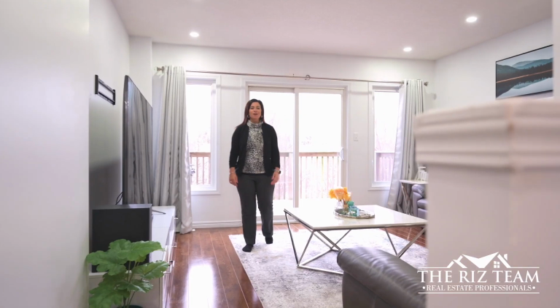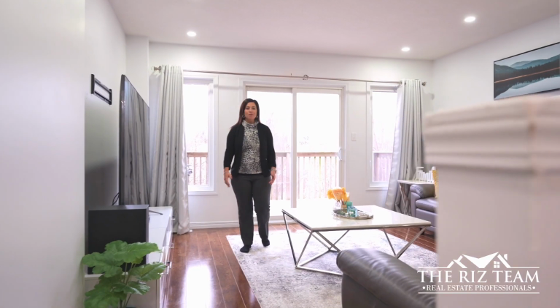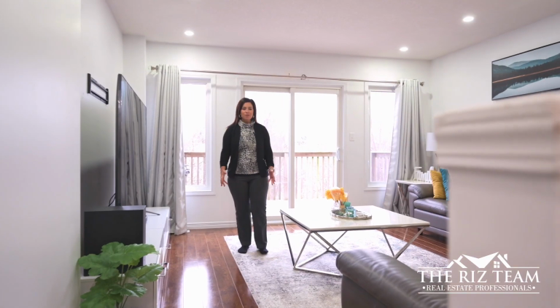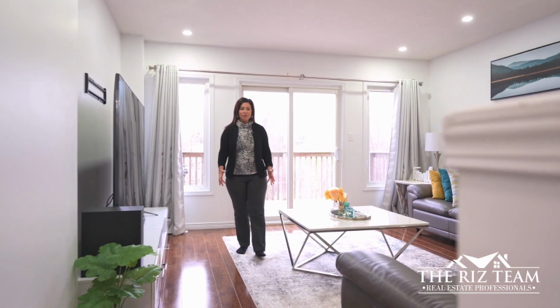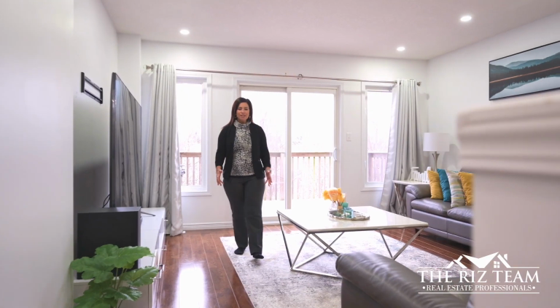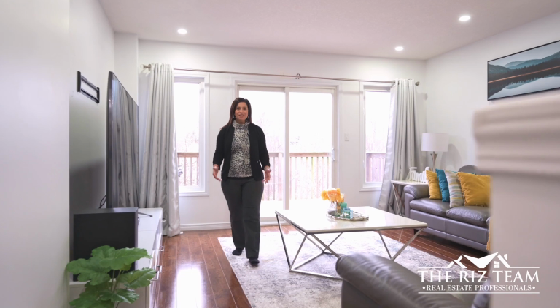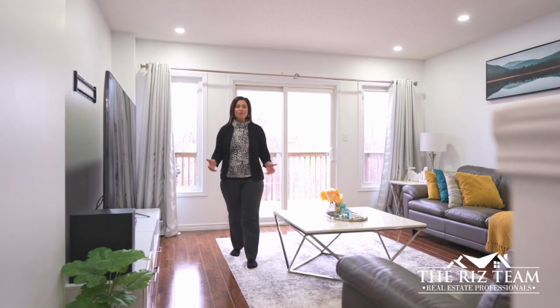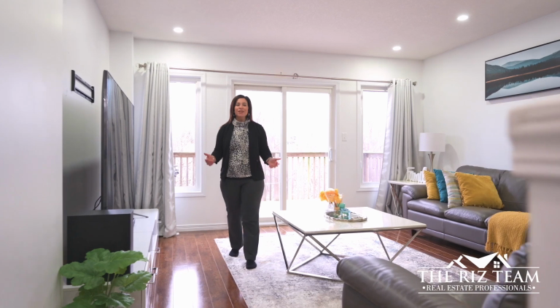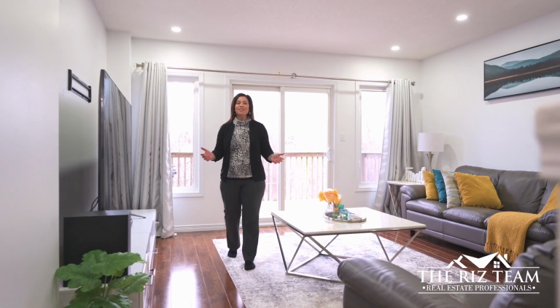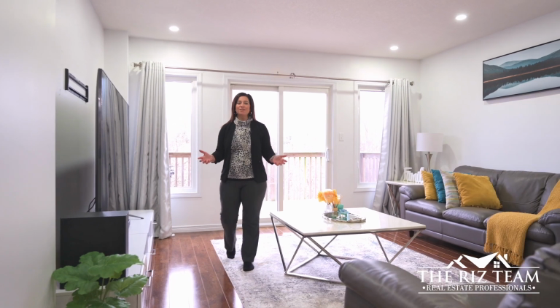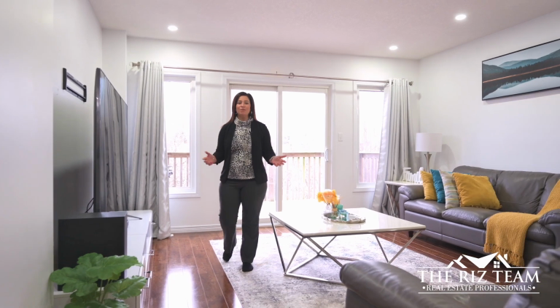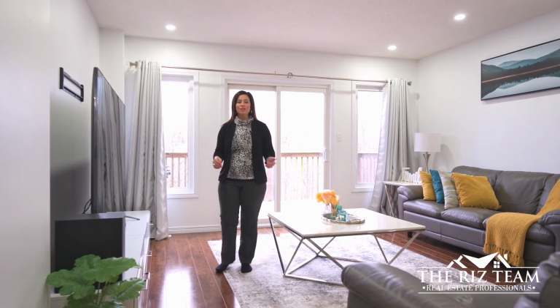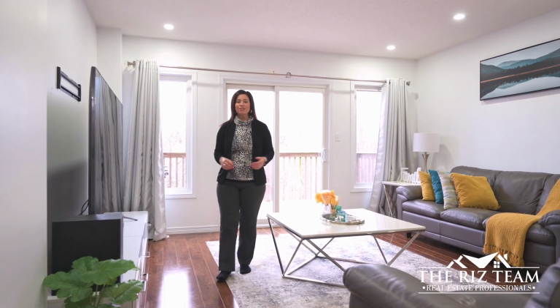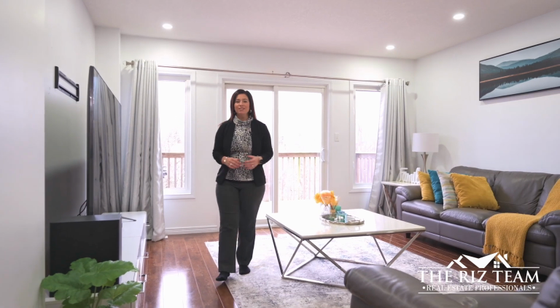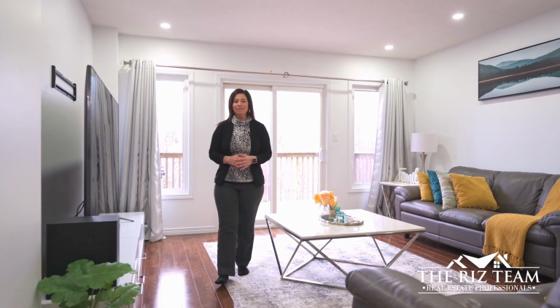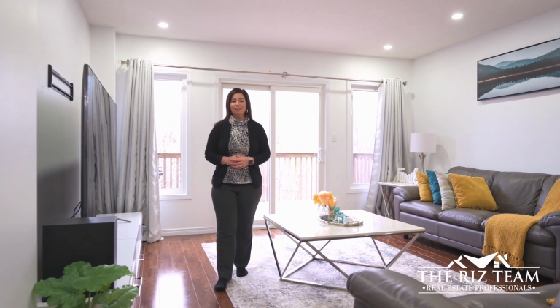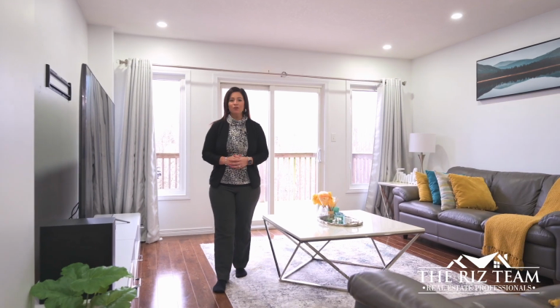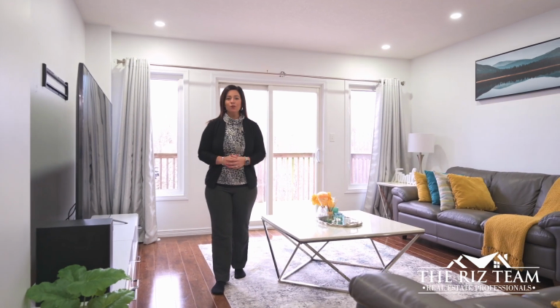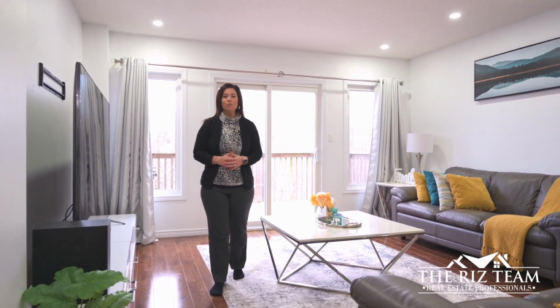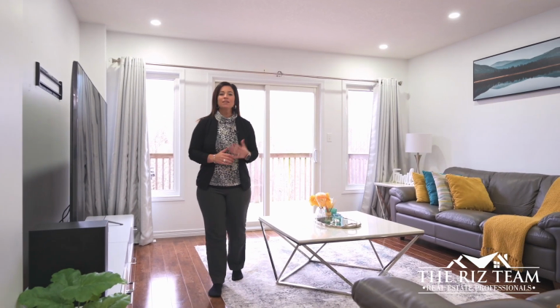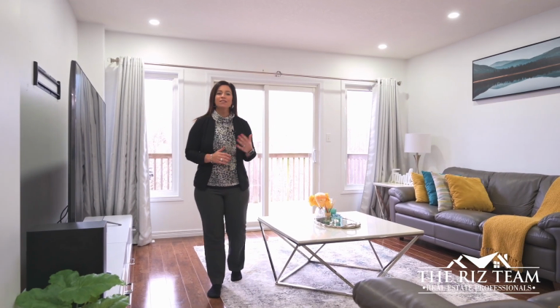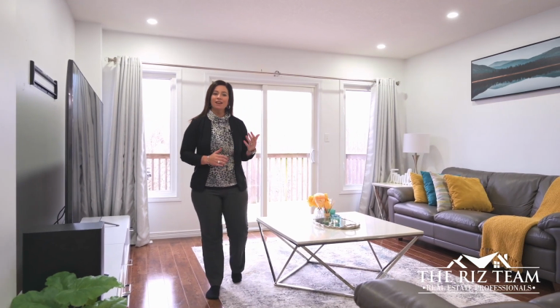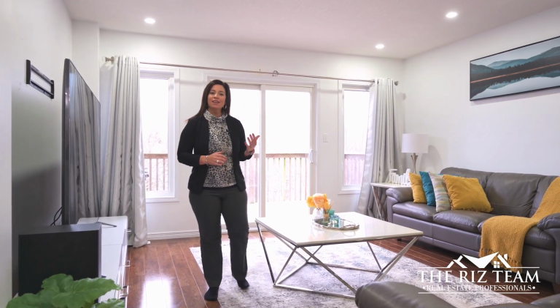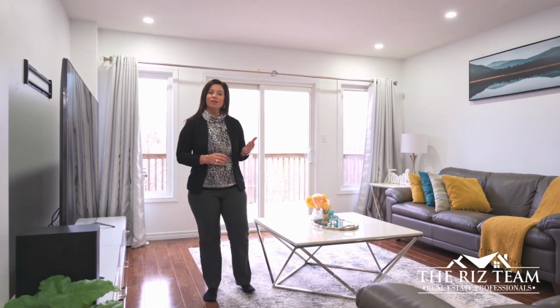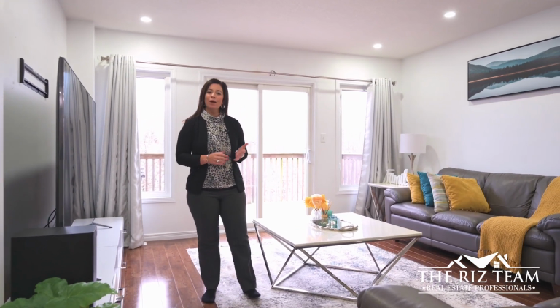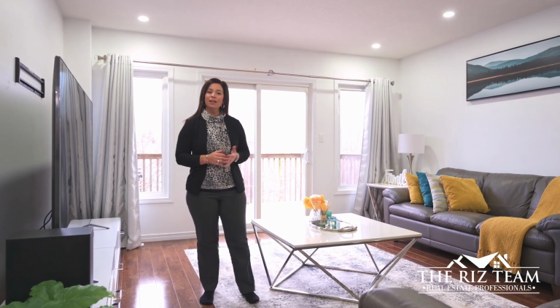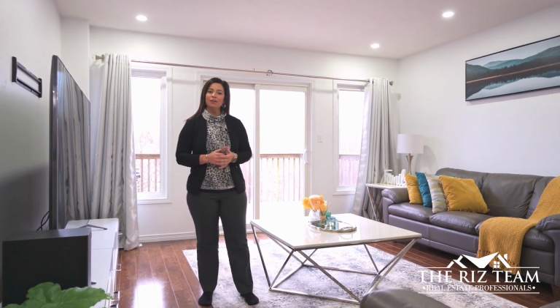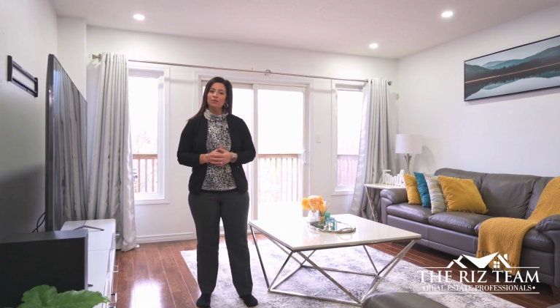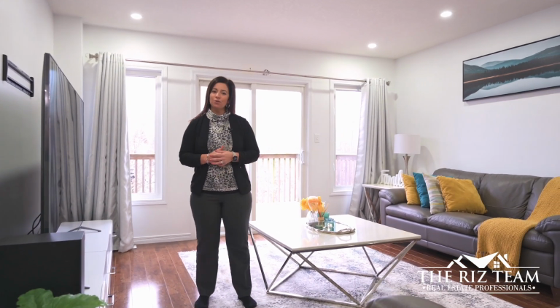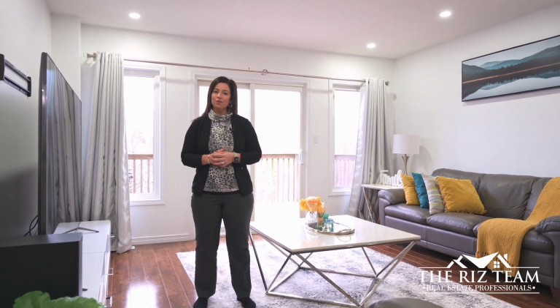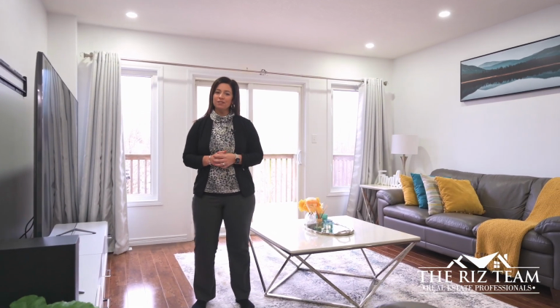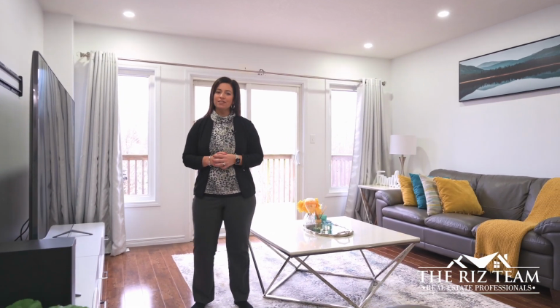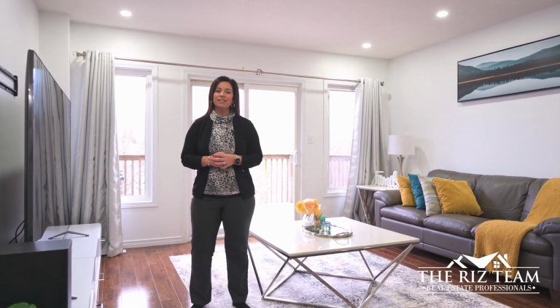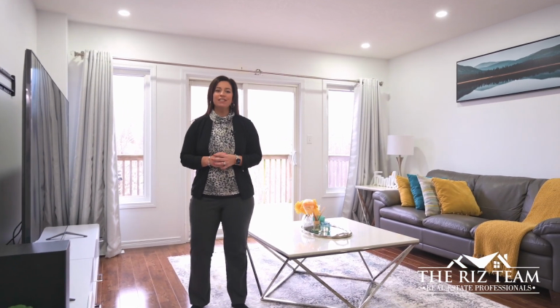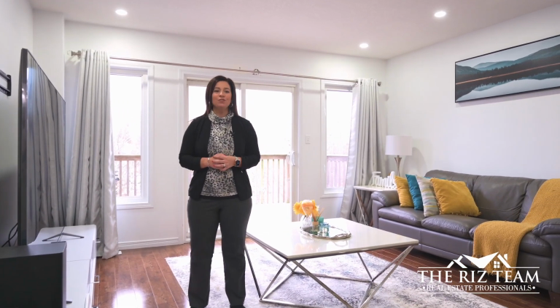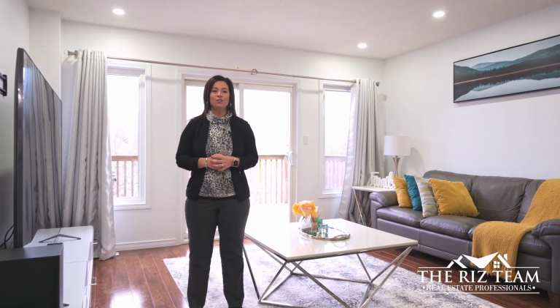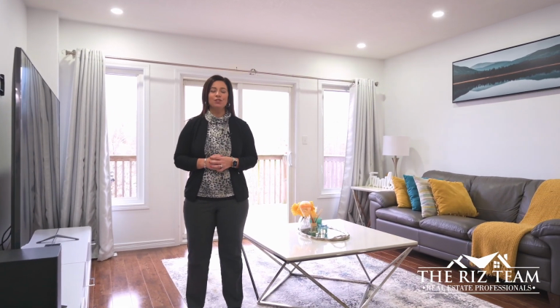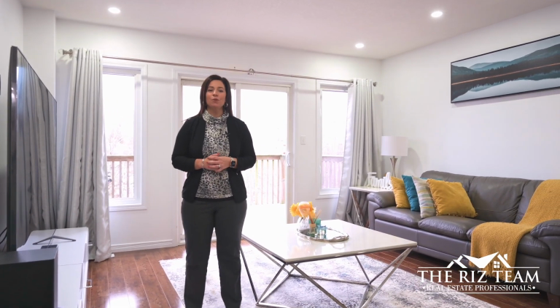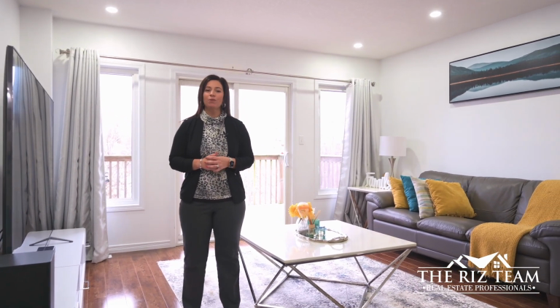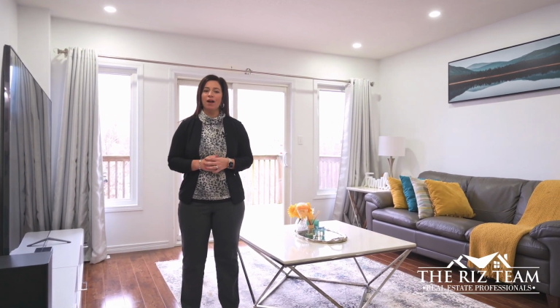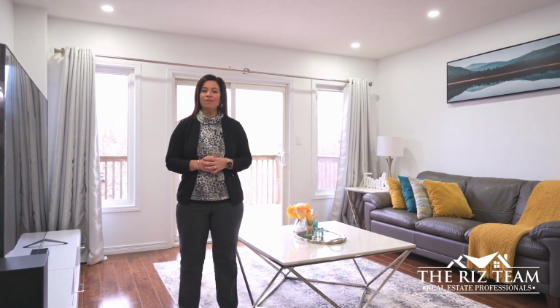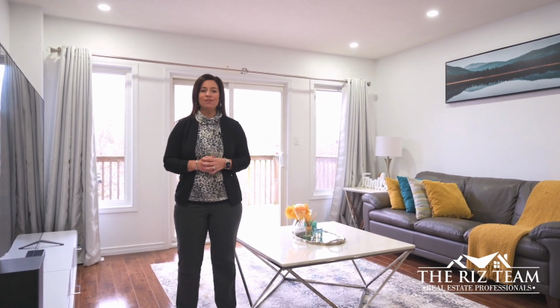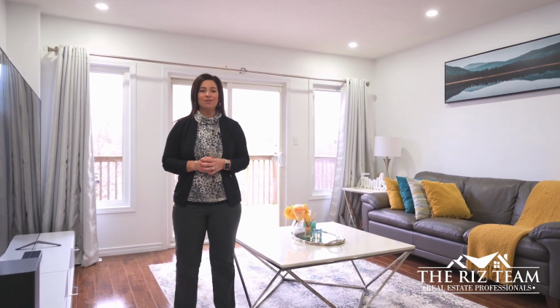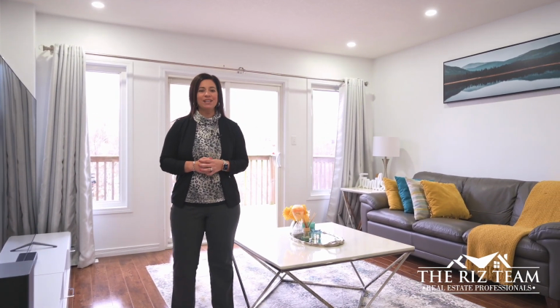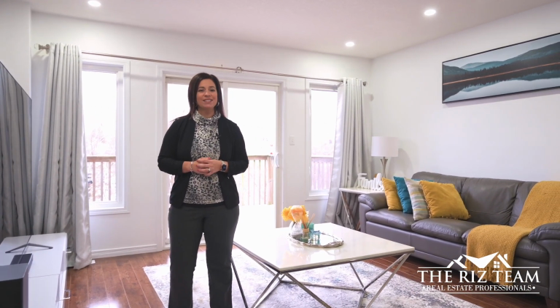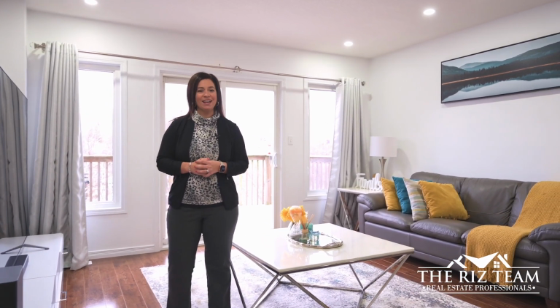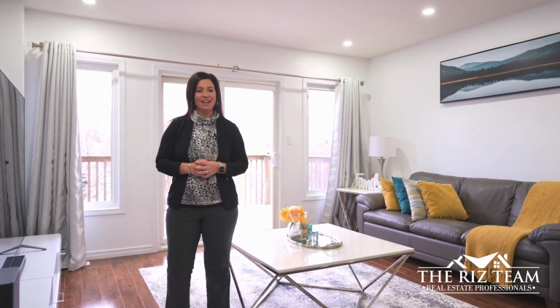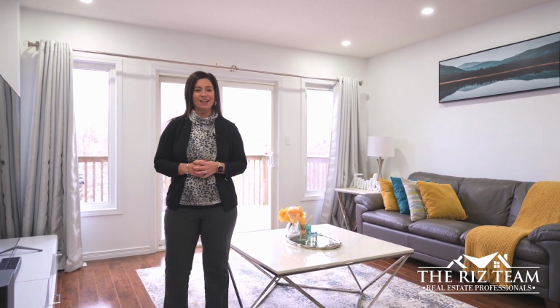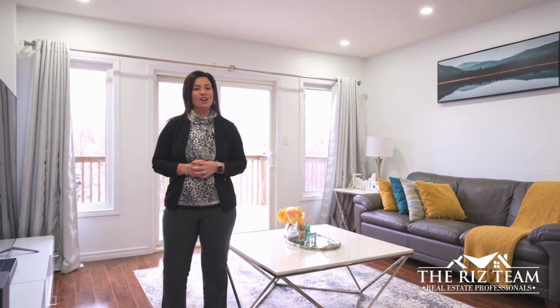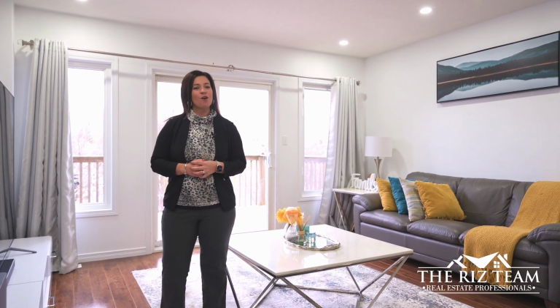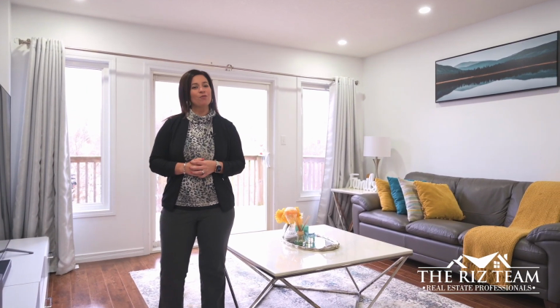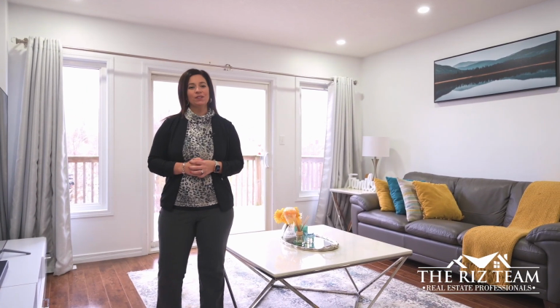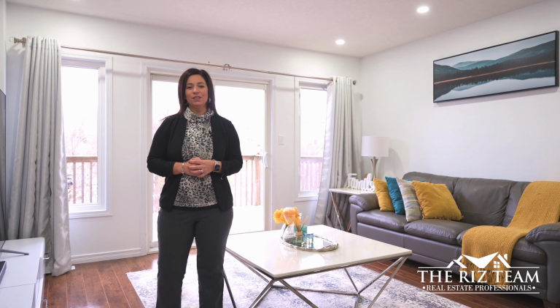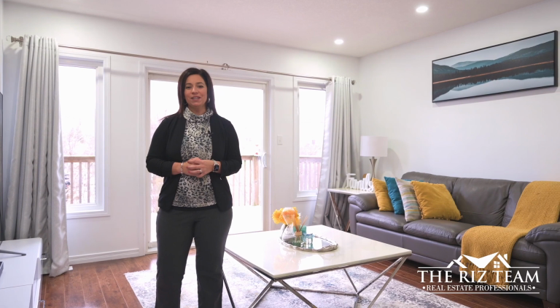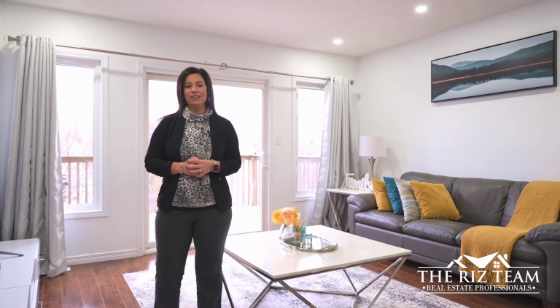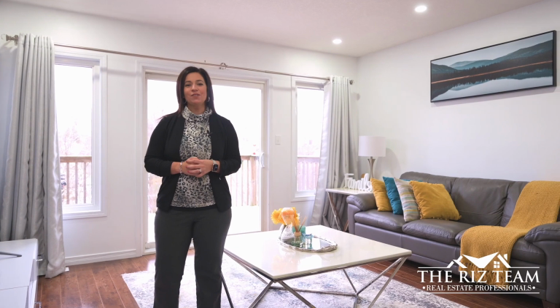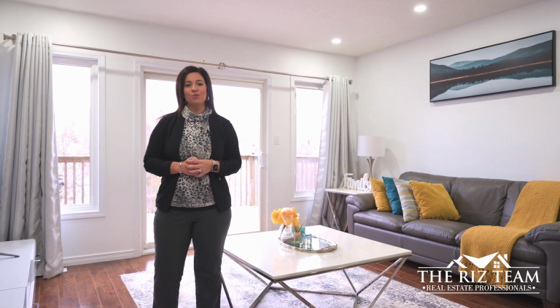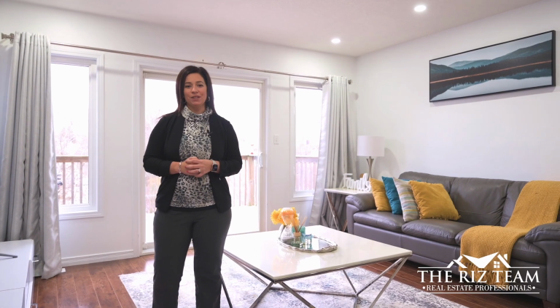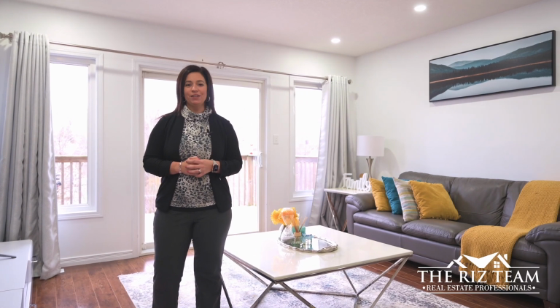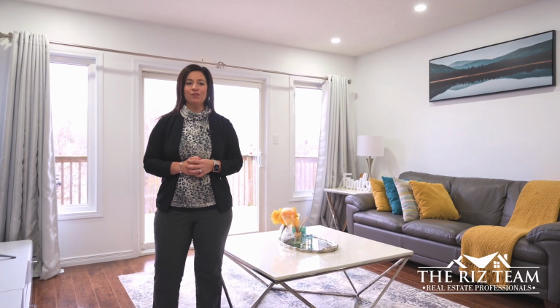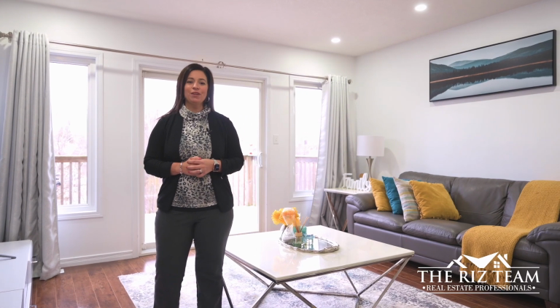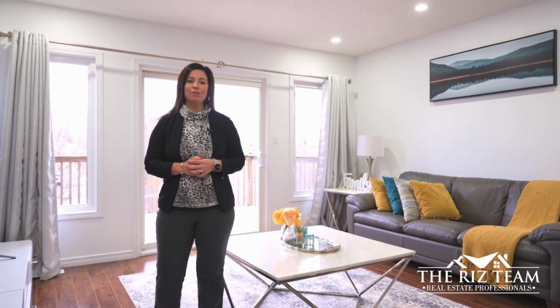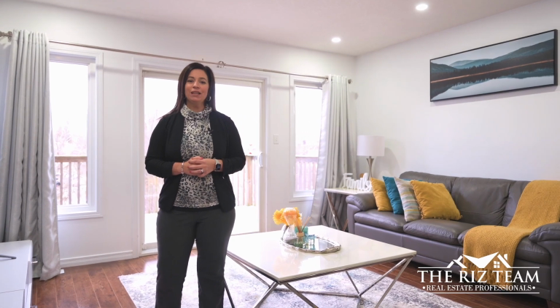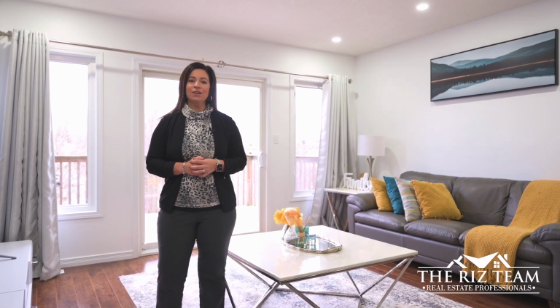Complemented by the spacious living room, sliding patio doors lead you to your private raised deck overlooking the wooded creek below.